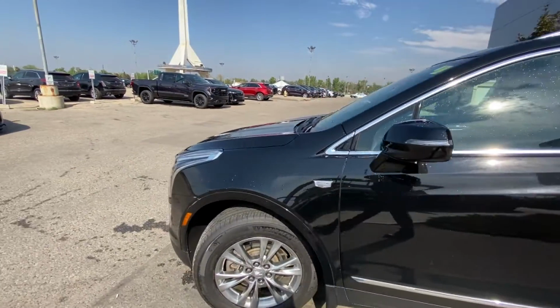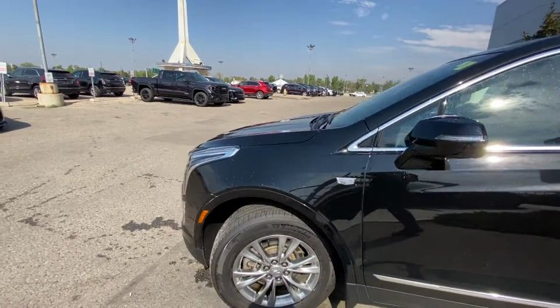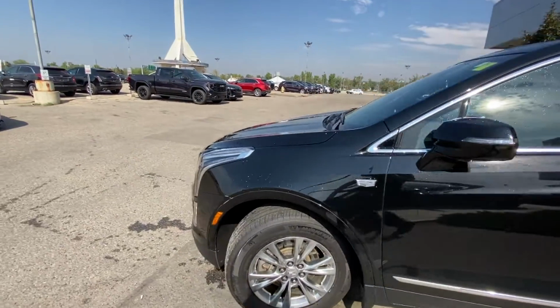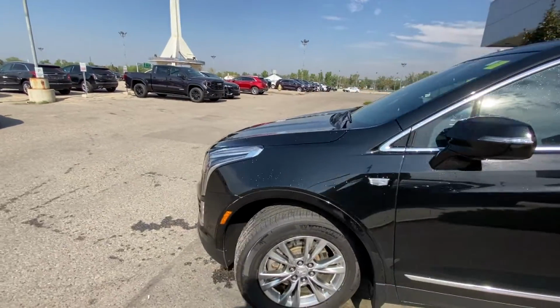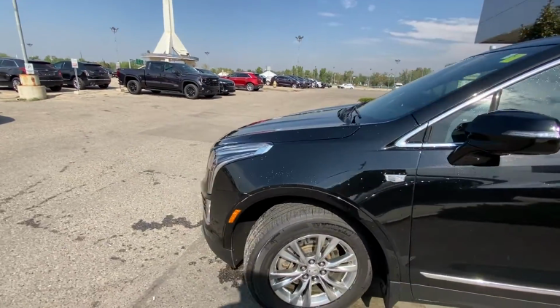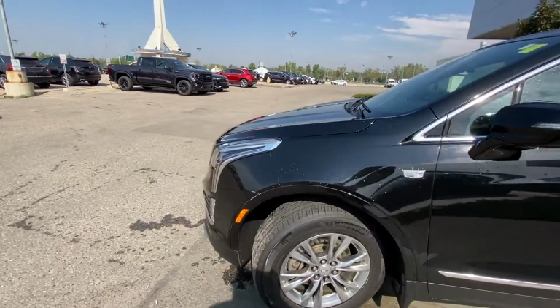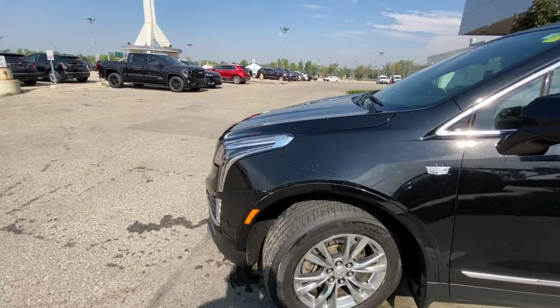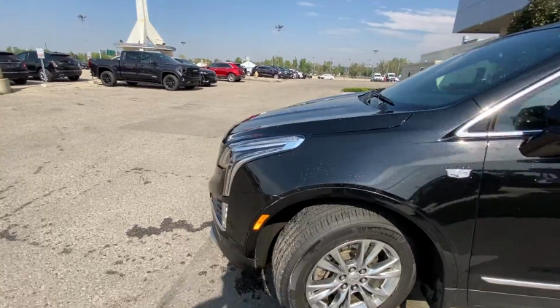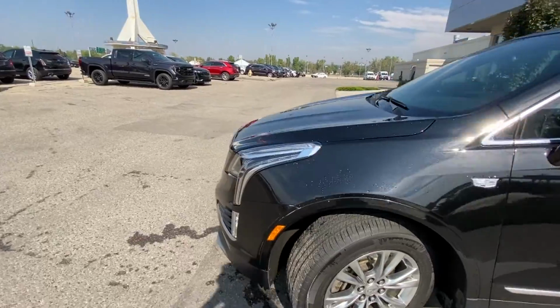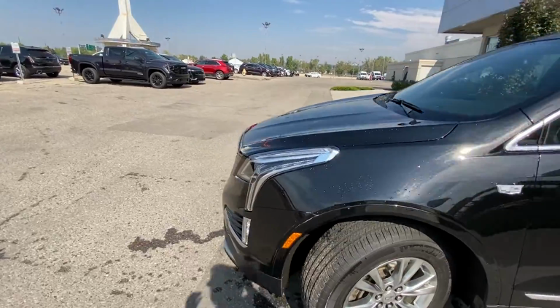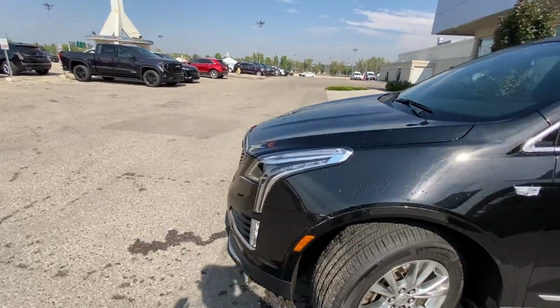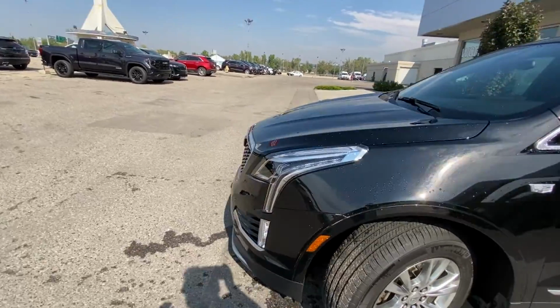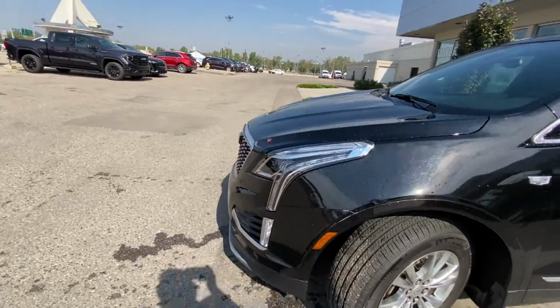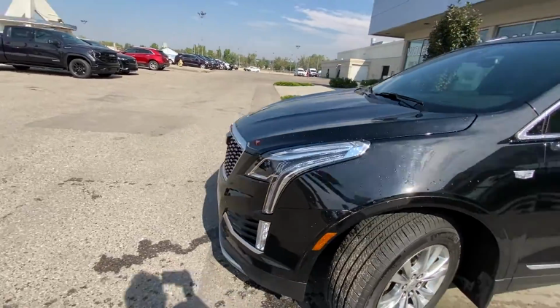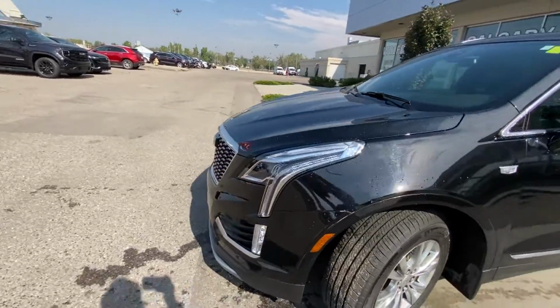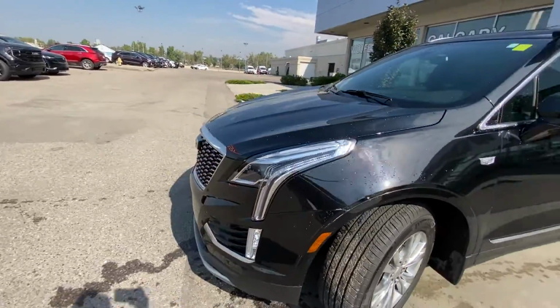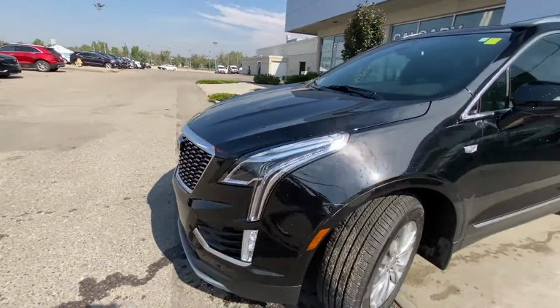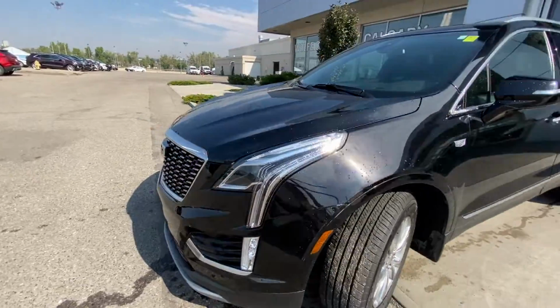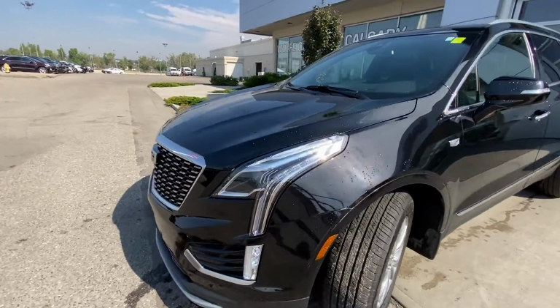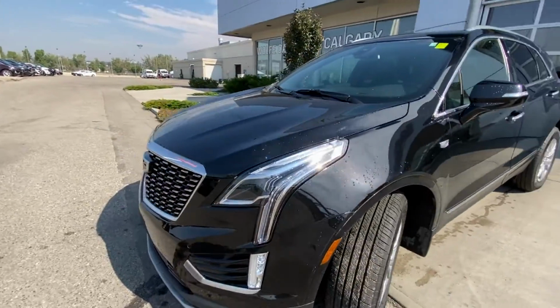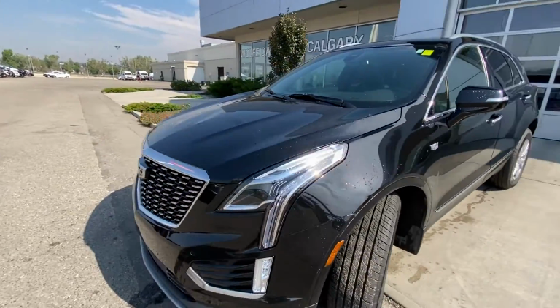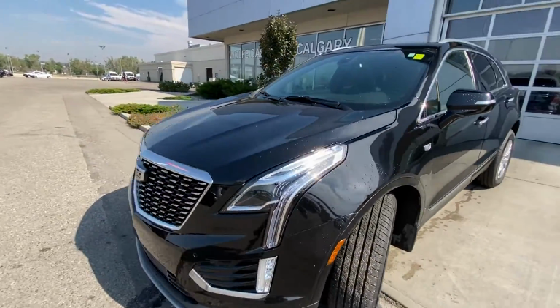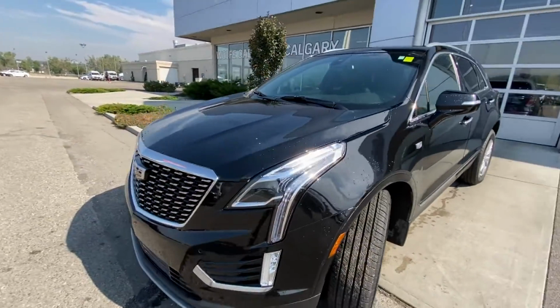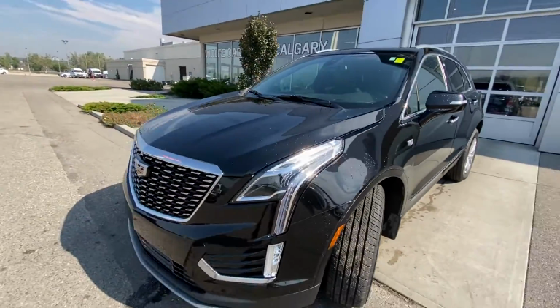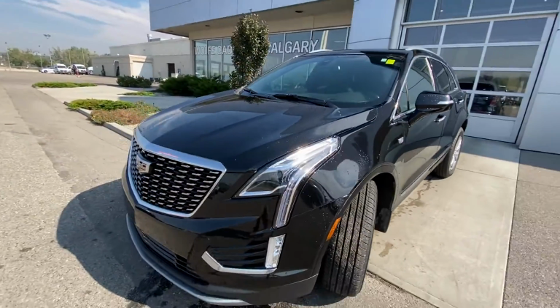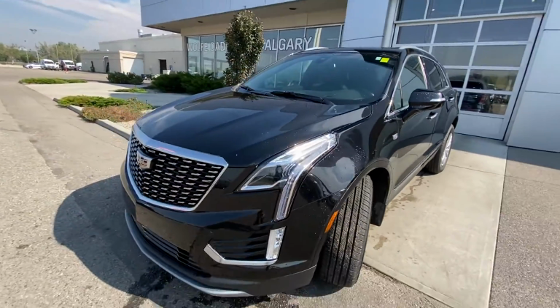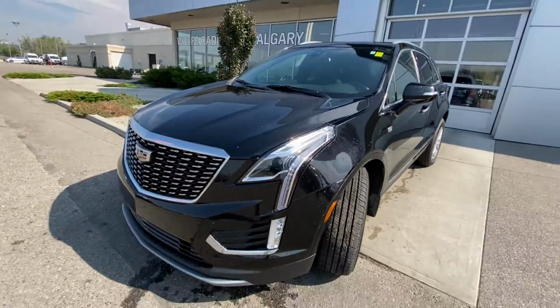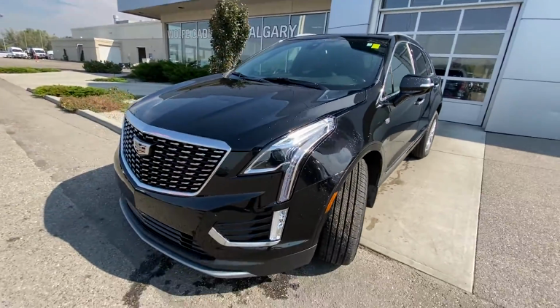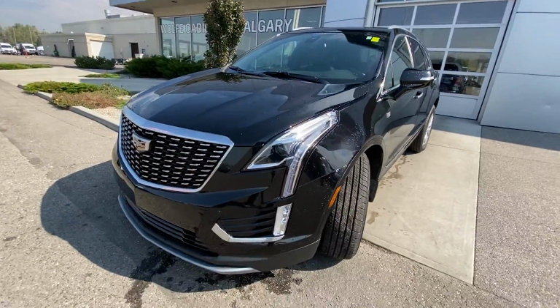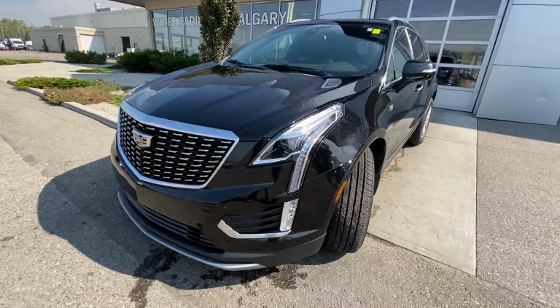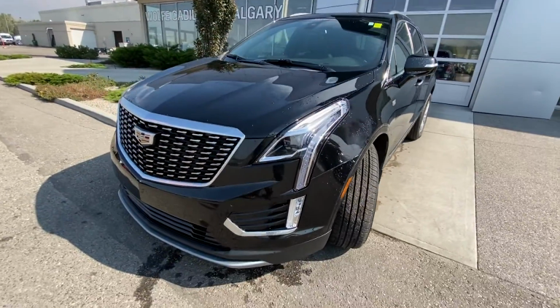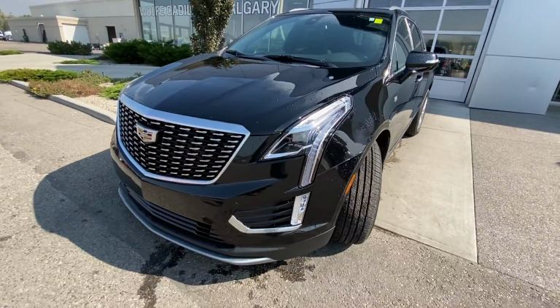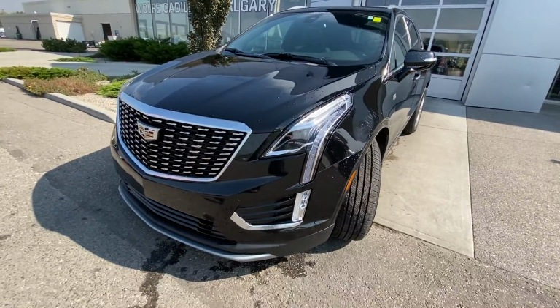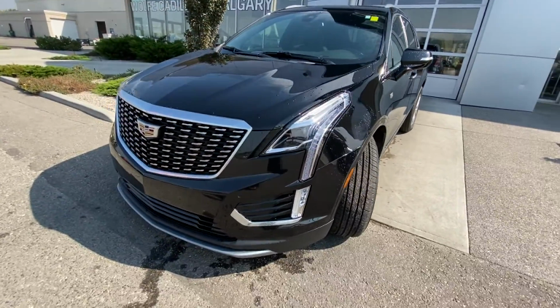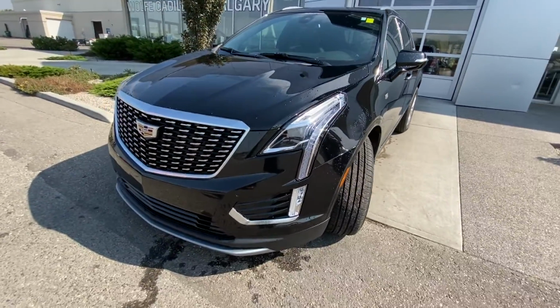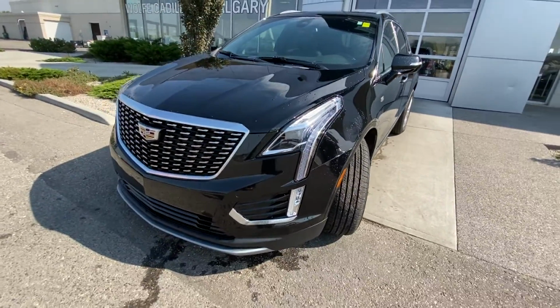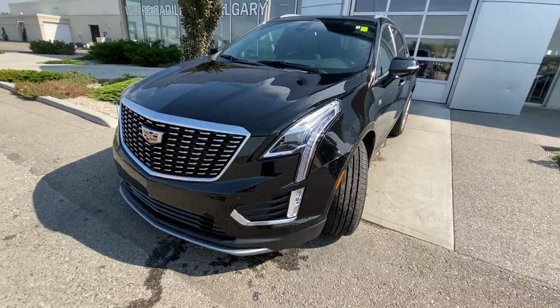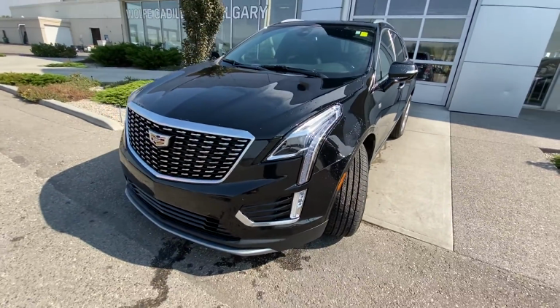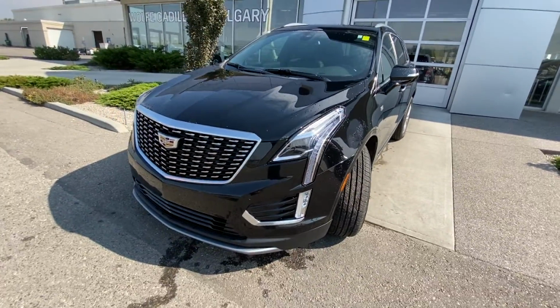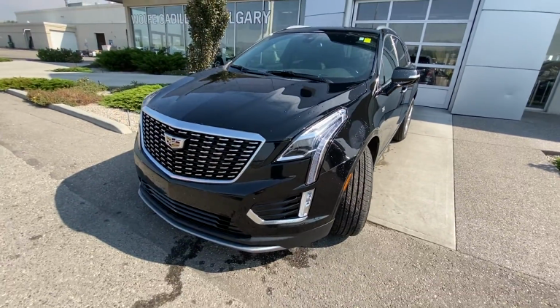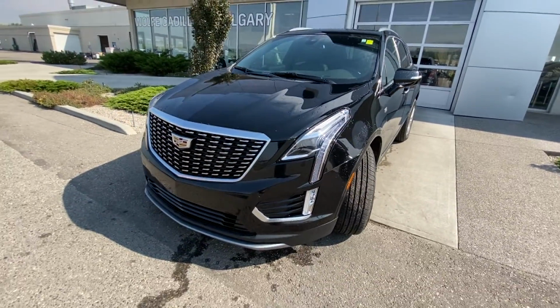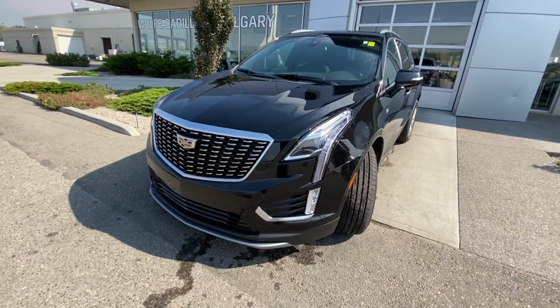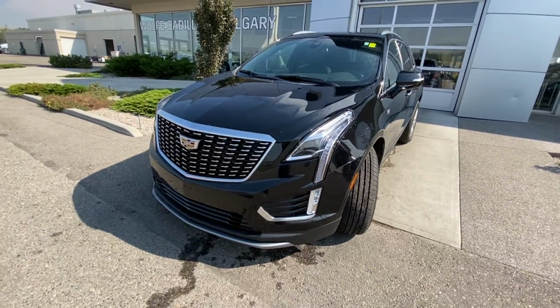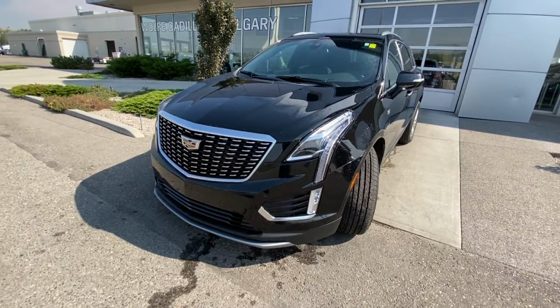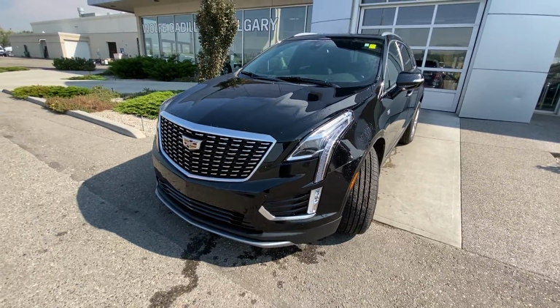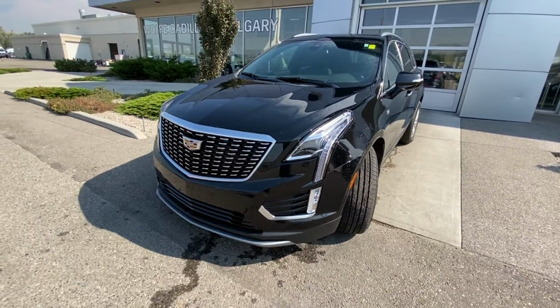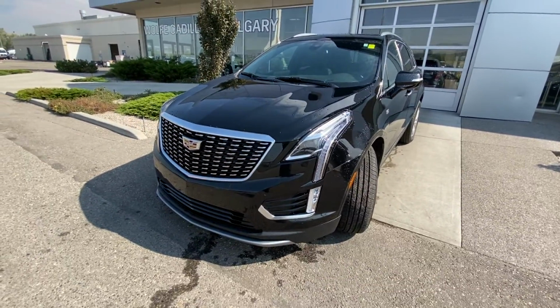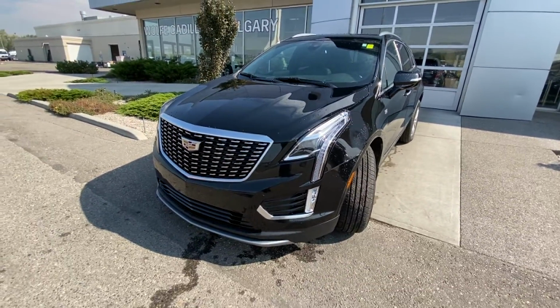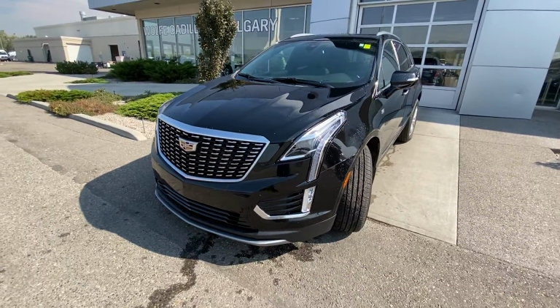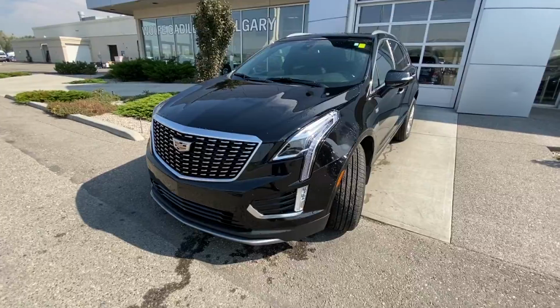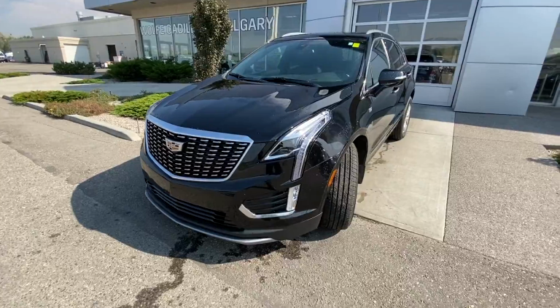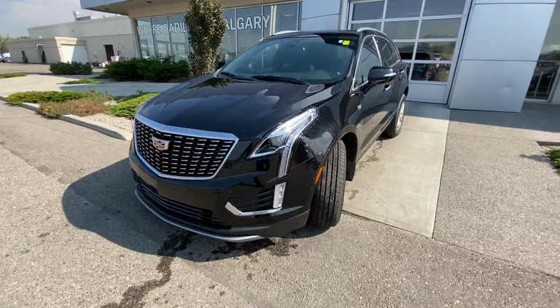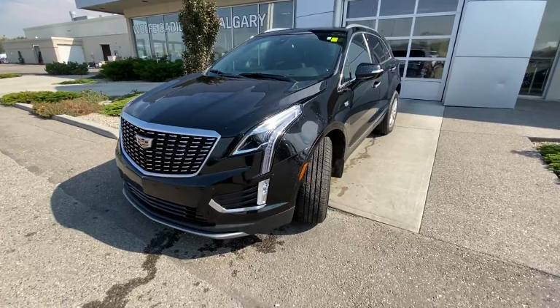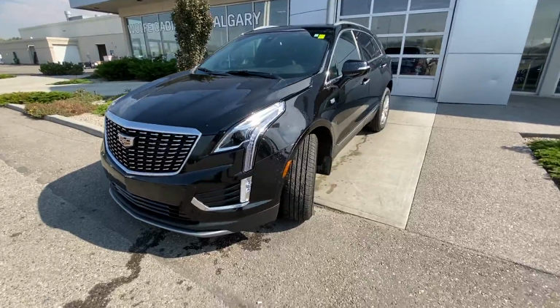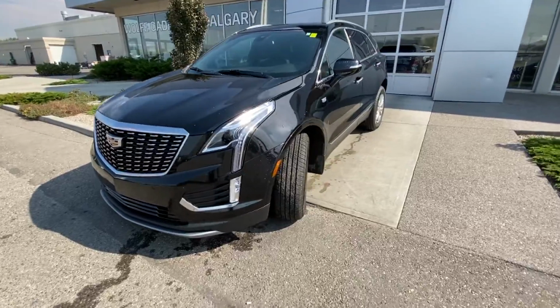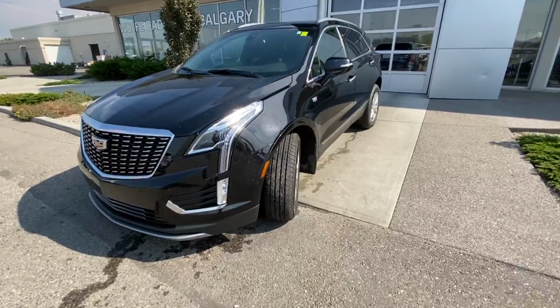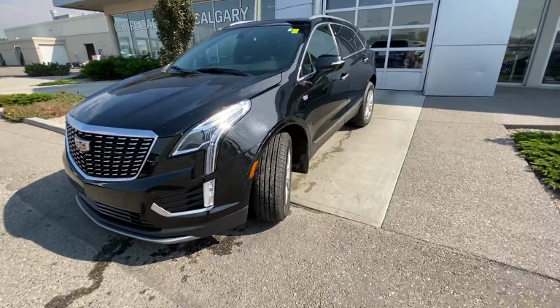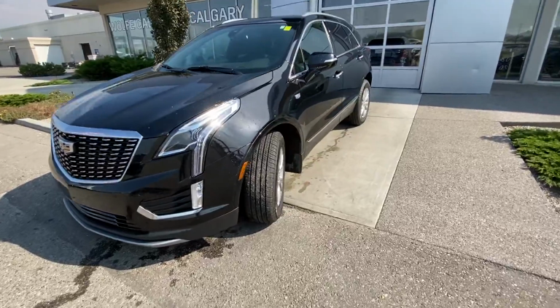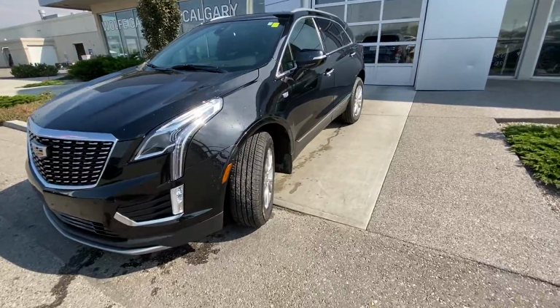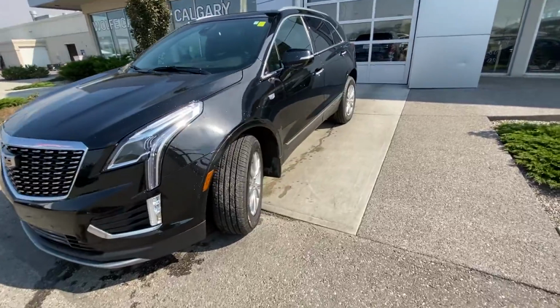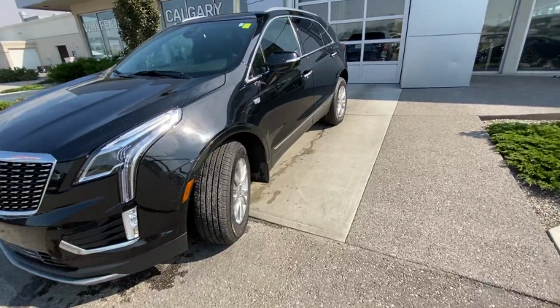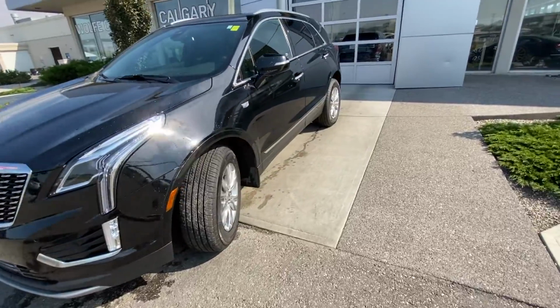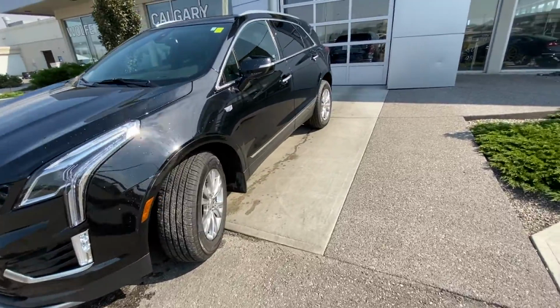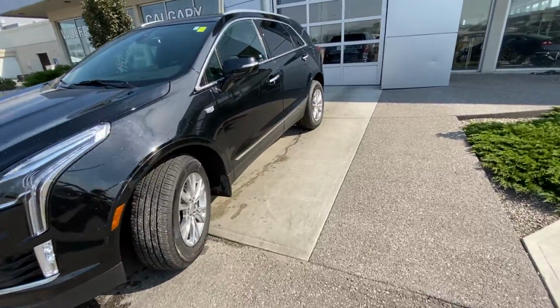Coming down to the front of the vehicle, LED daytime running lamps as well as turn signals. We have front parking sensors and the beautiful chrome billet grille.